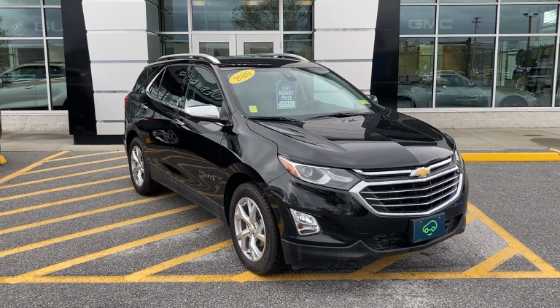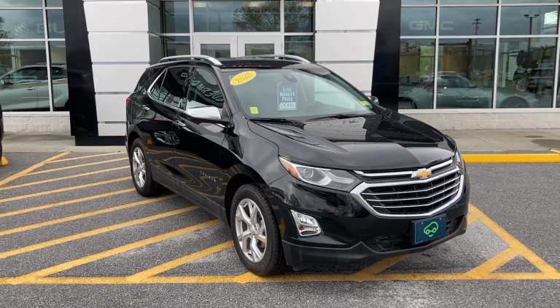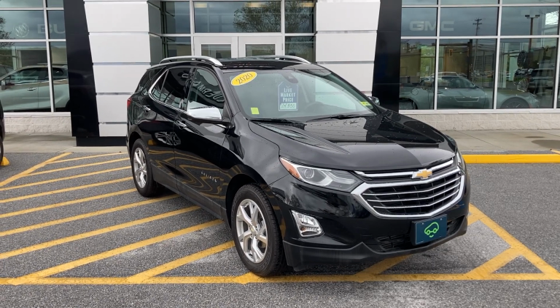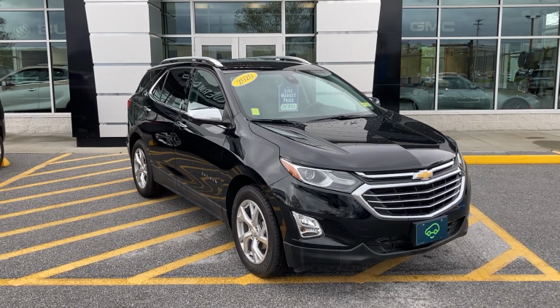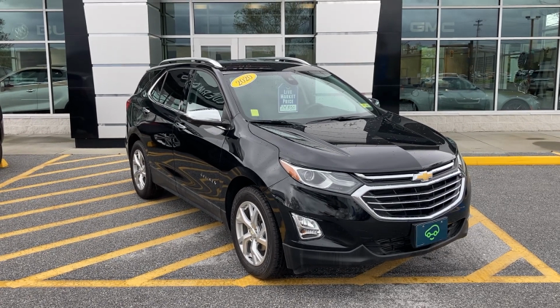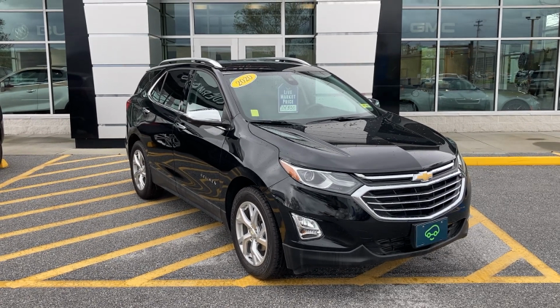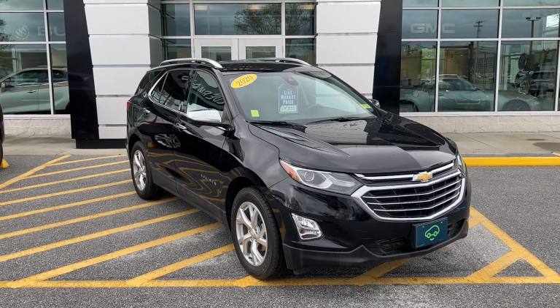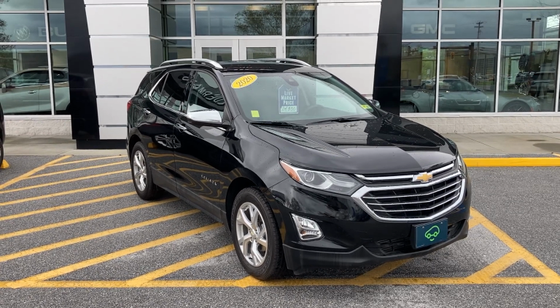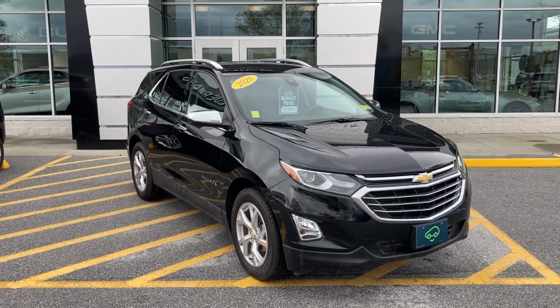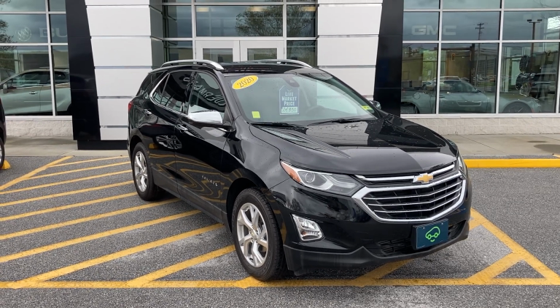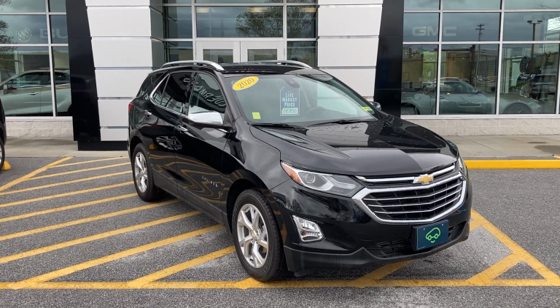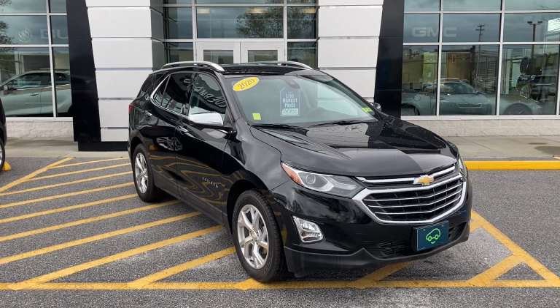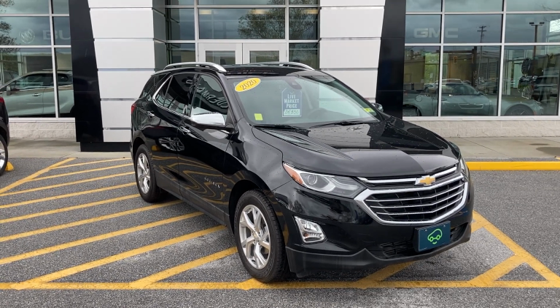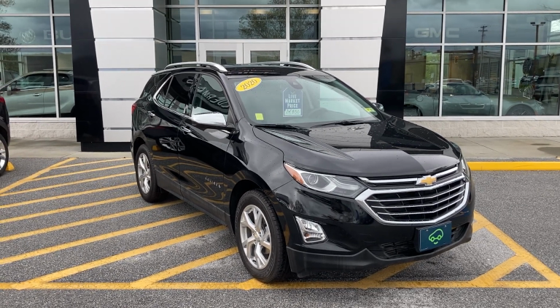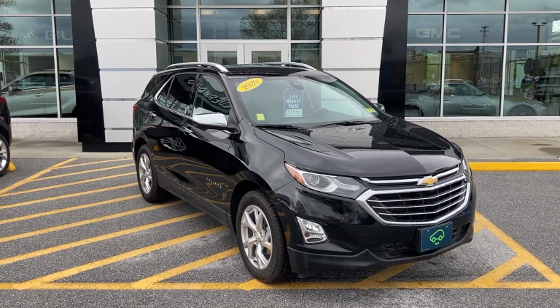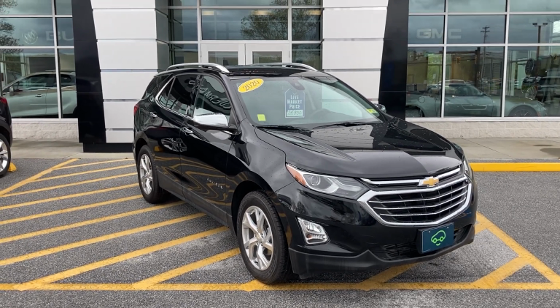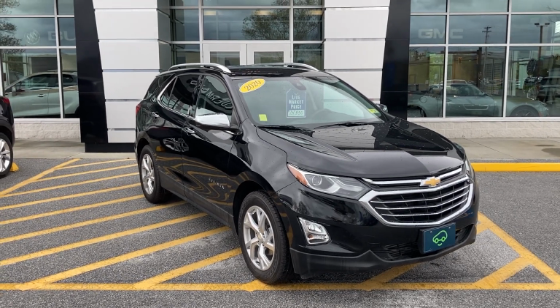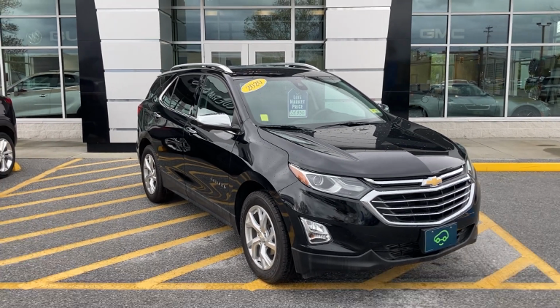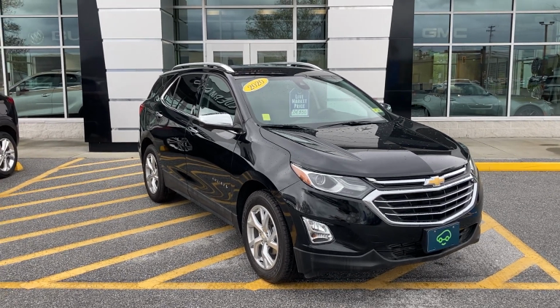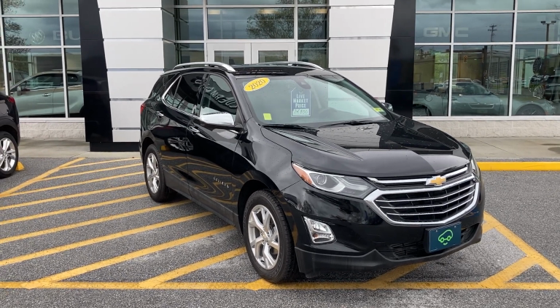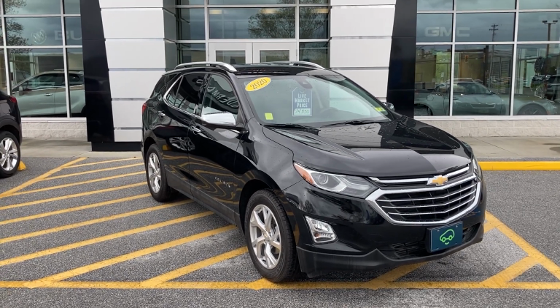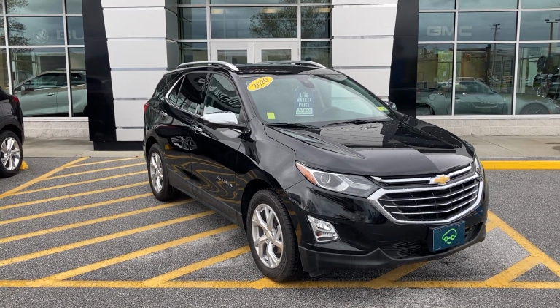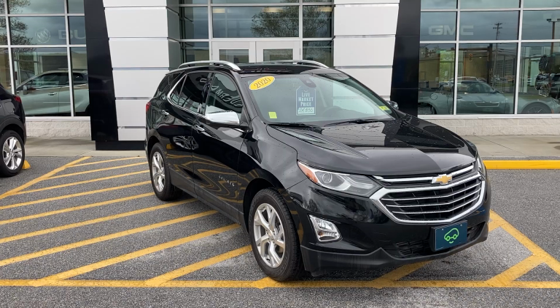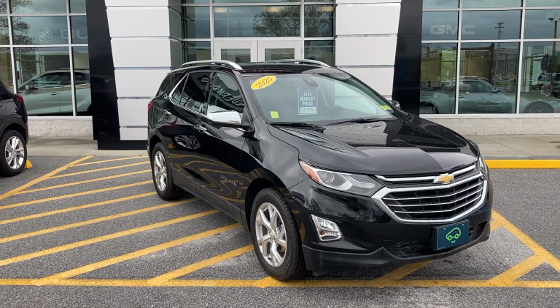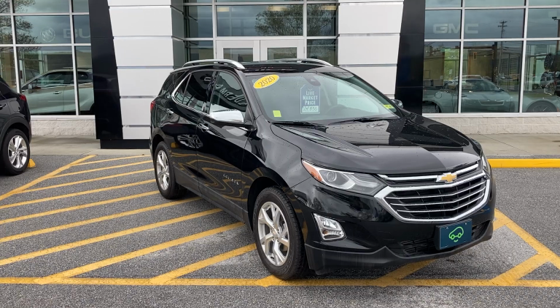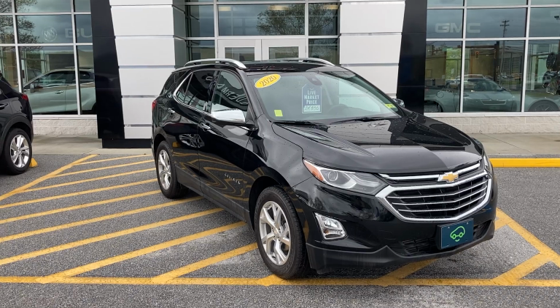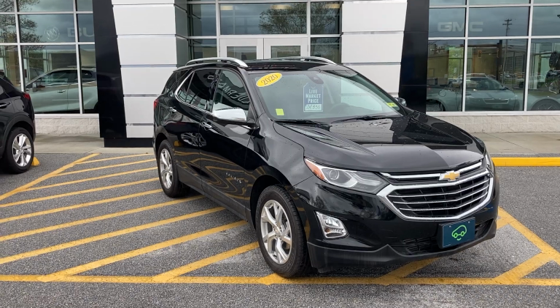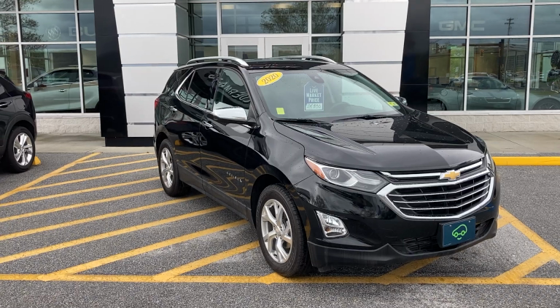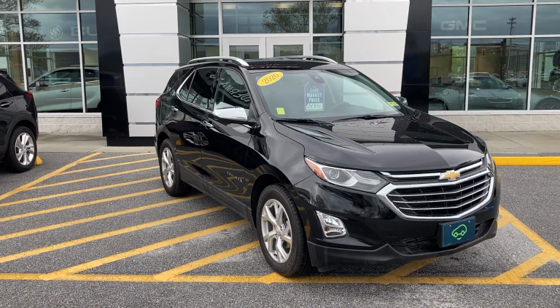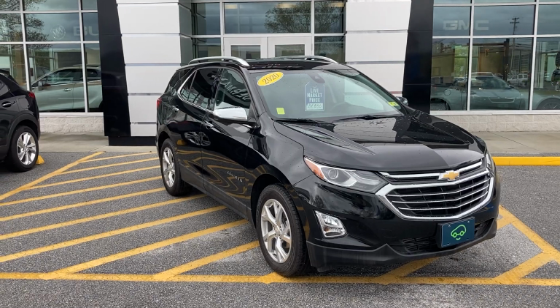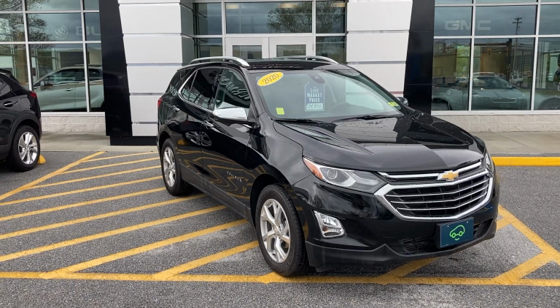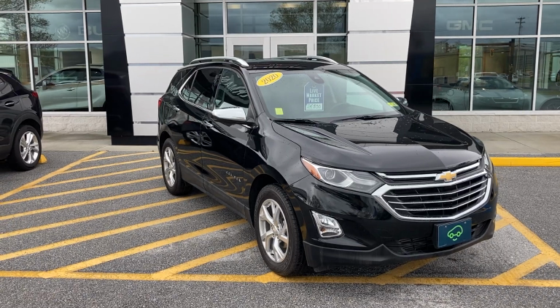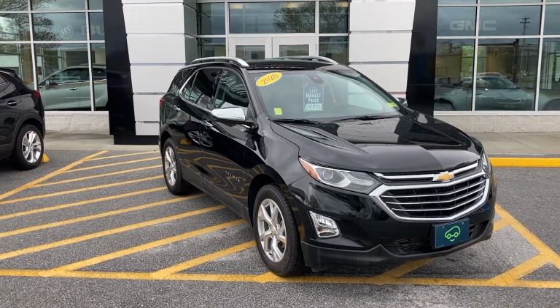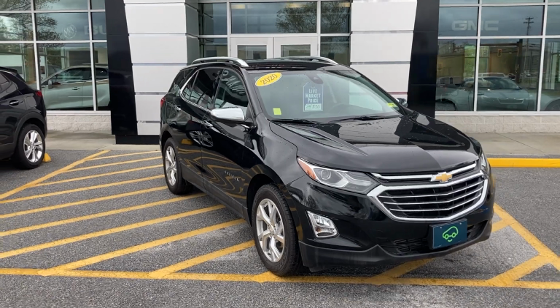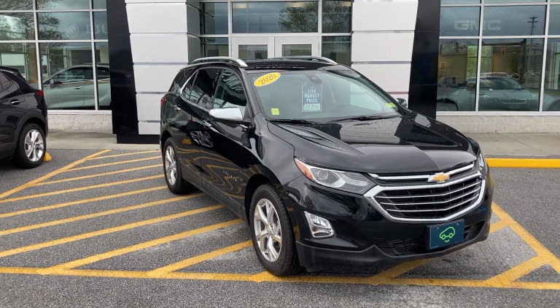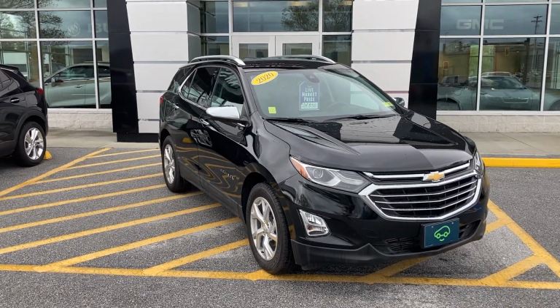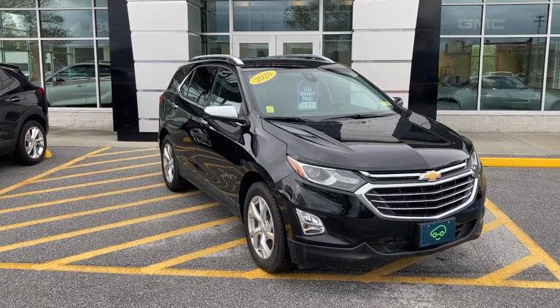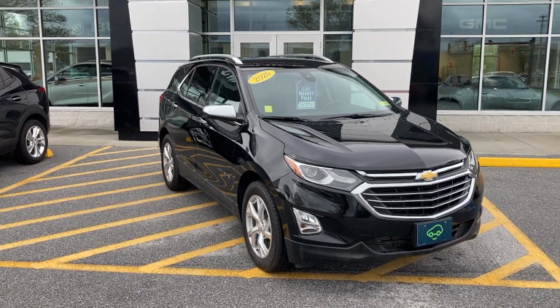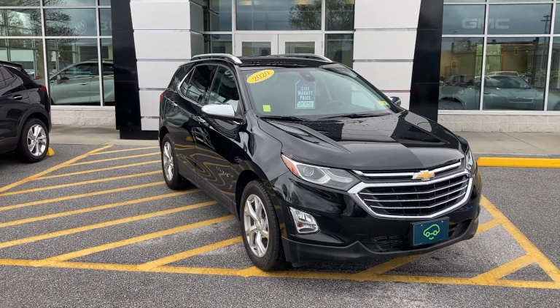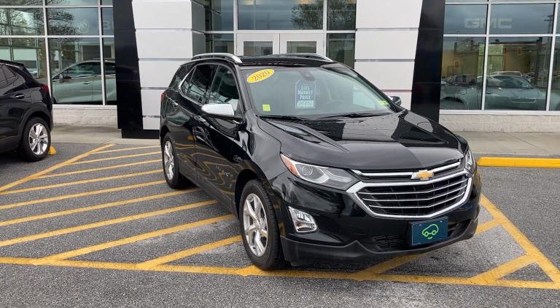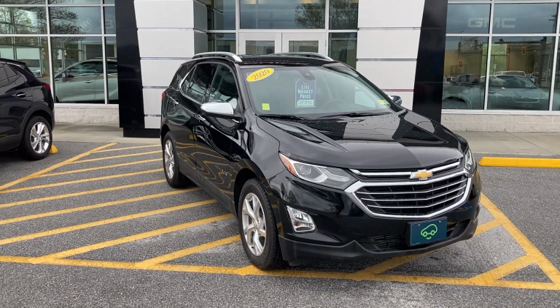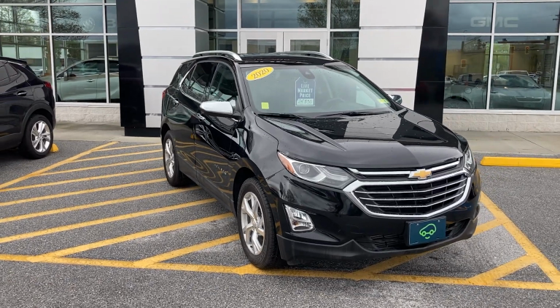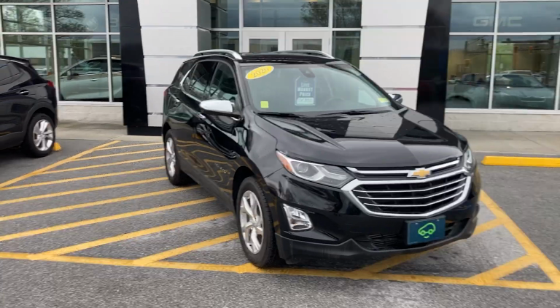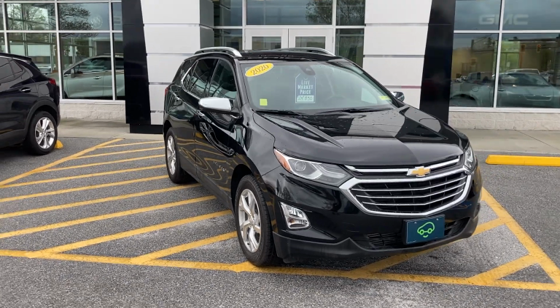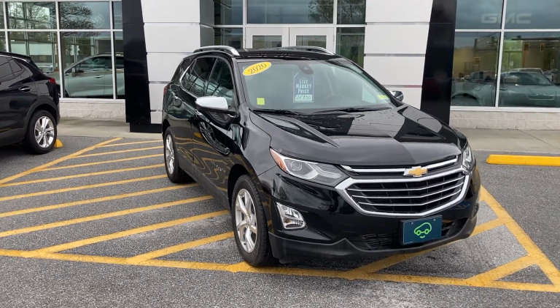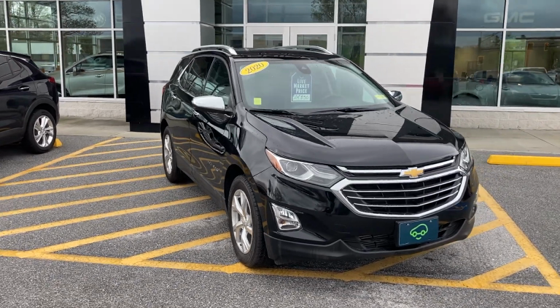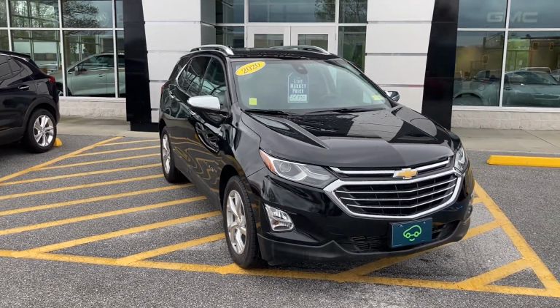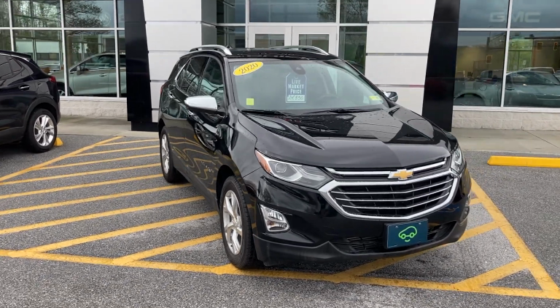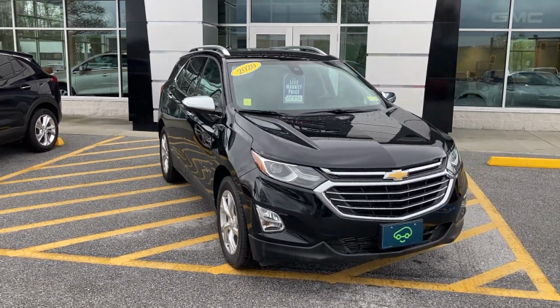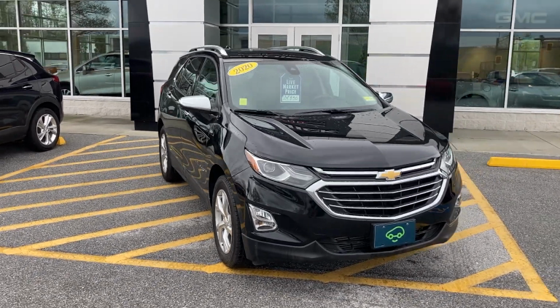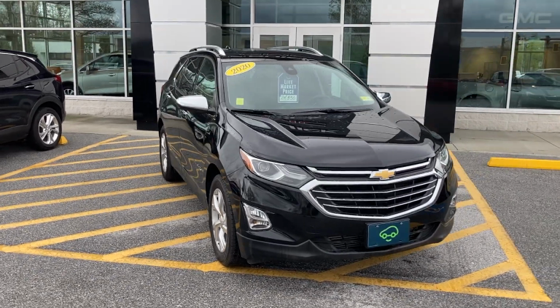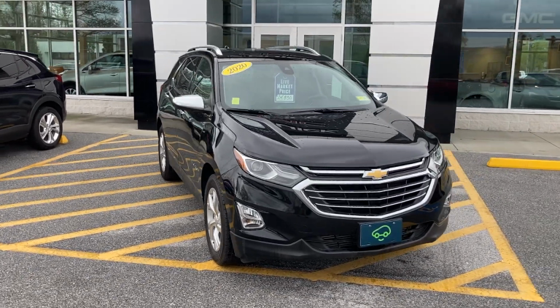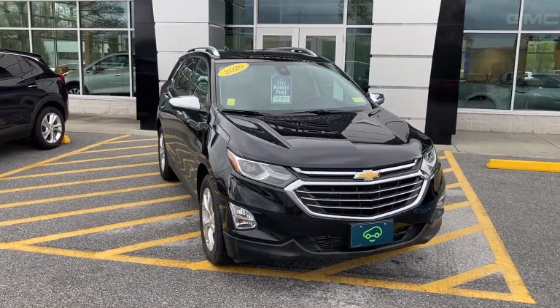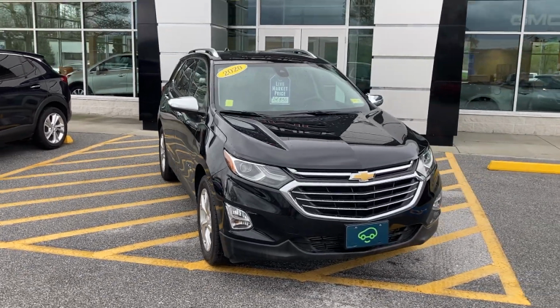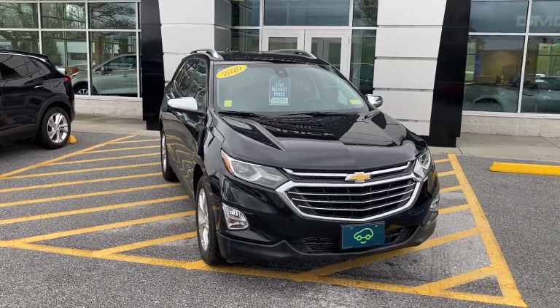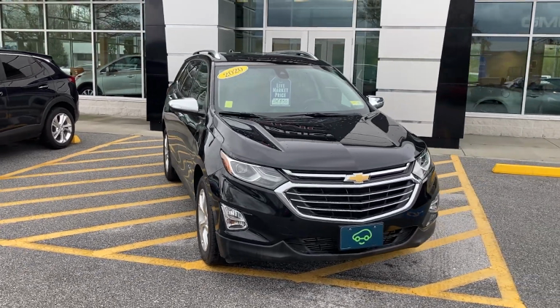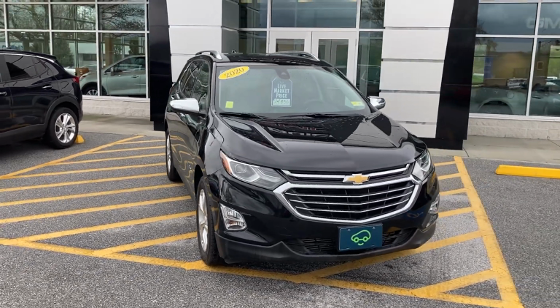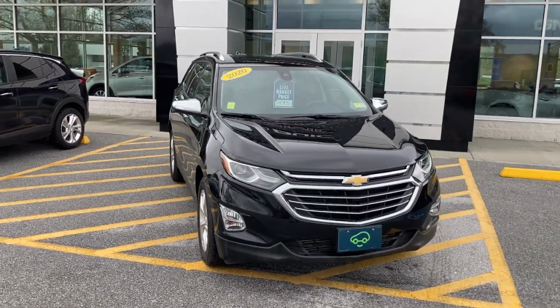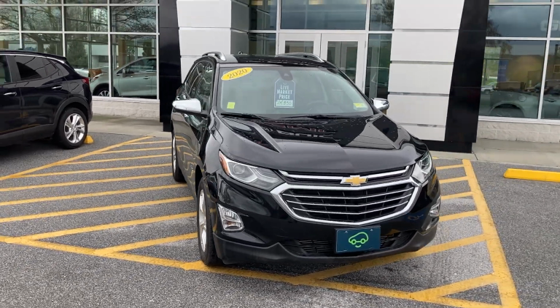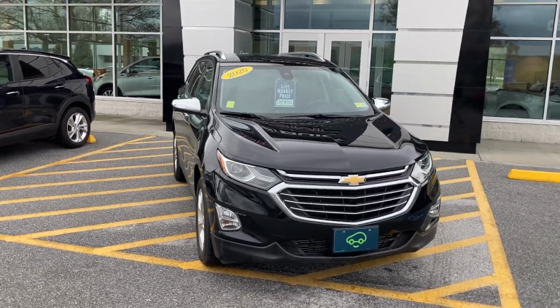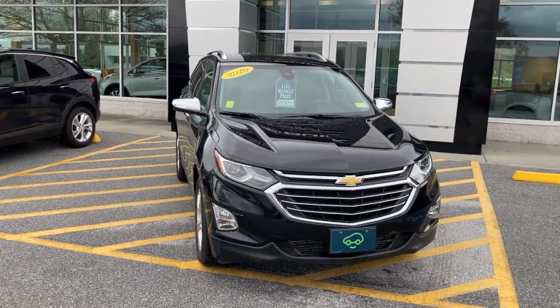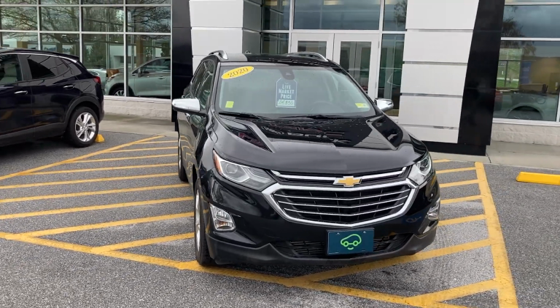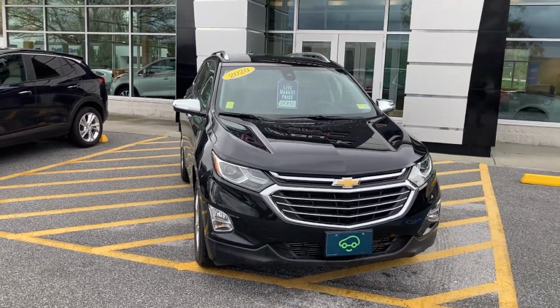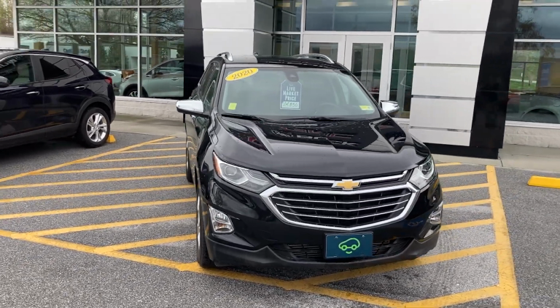So let me give you a little bit of a walking tour all the way around. As I mentioned, this is the Premier — the top of the line trim for the Equinox.